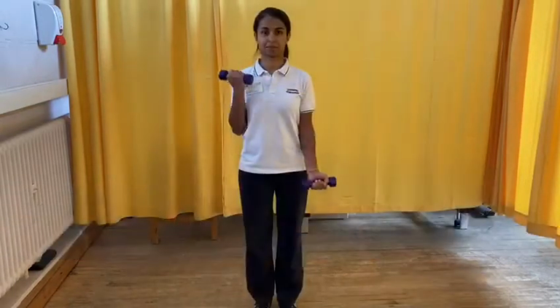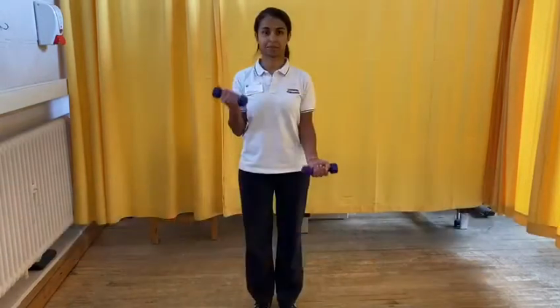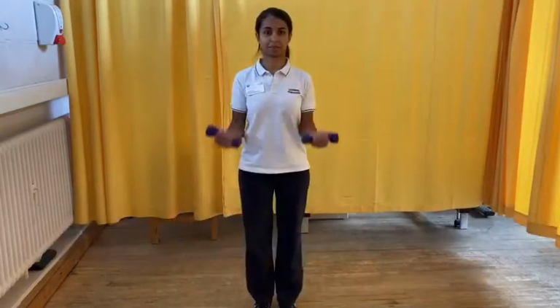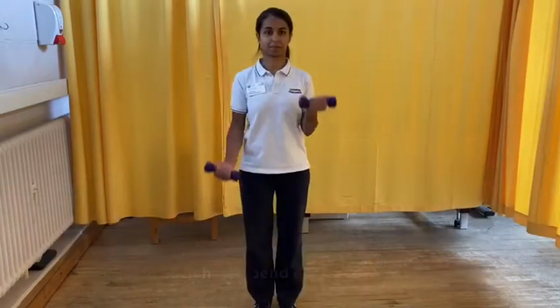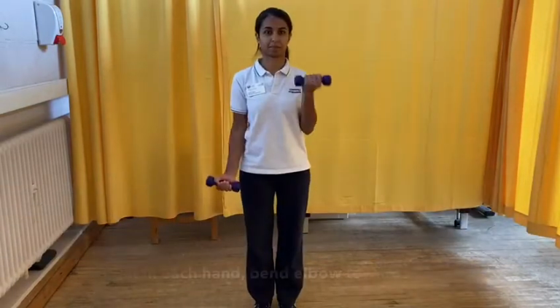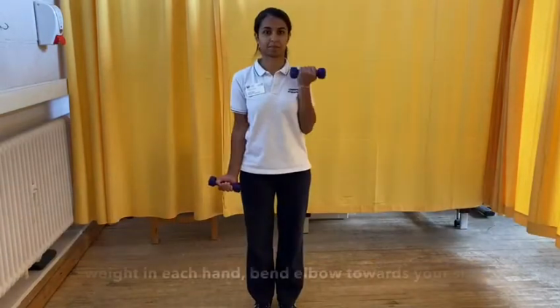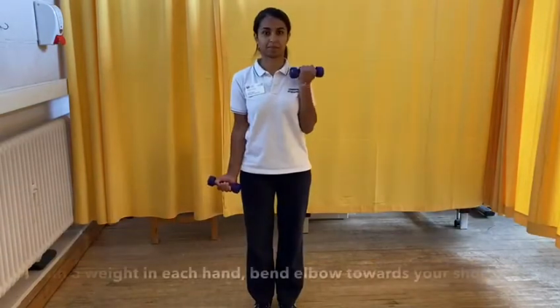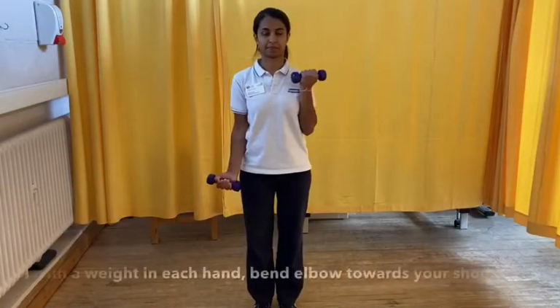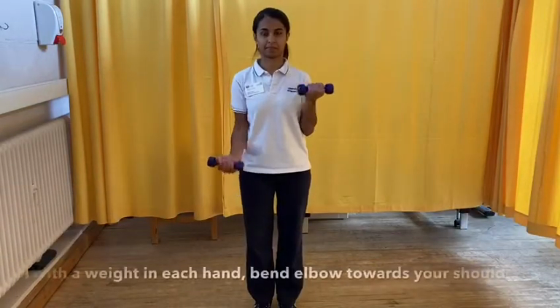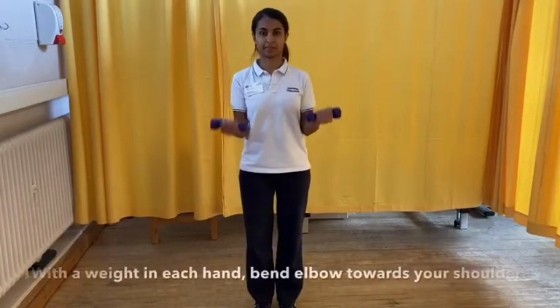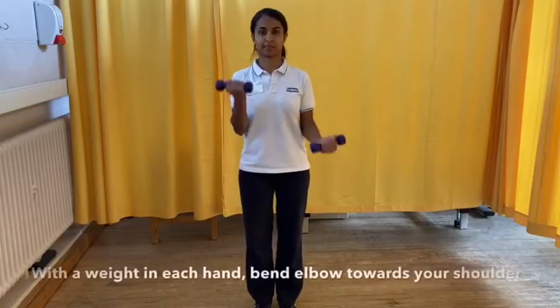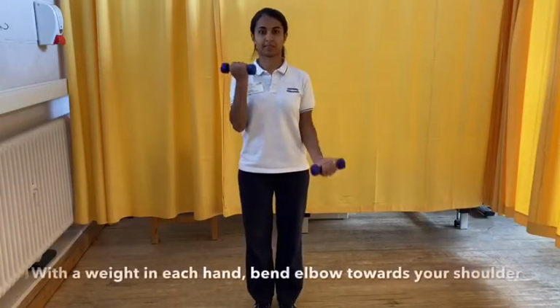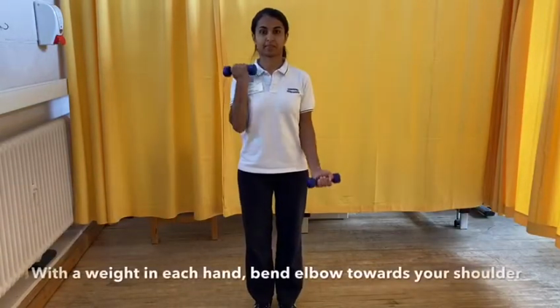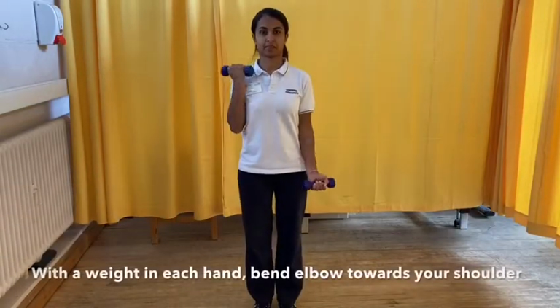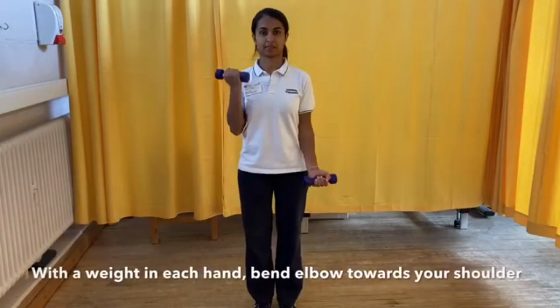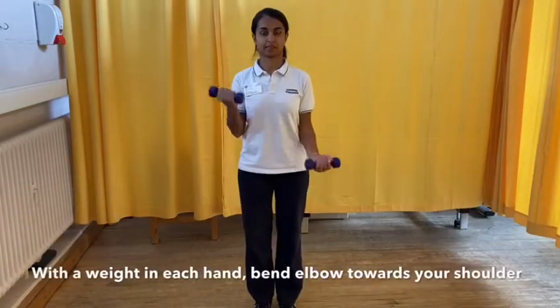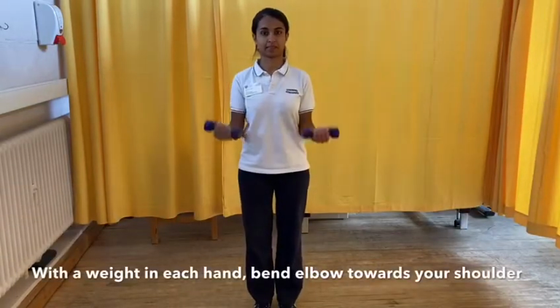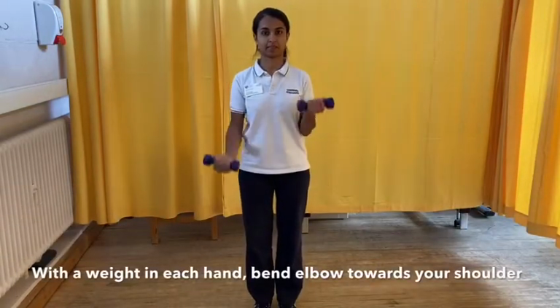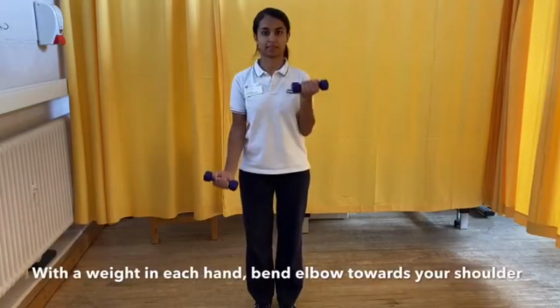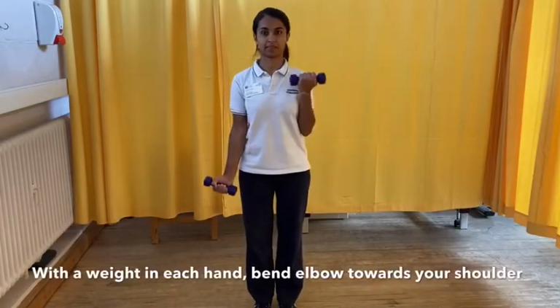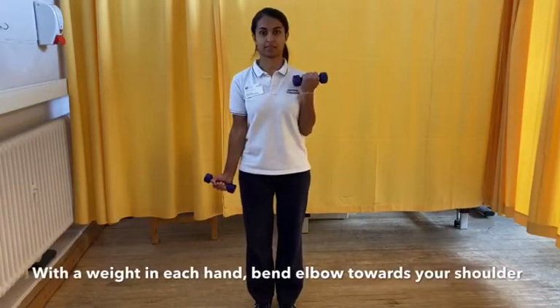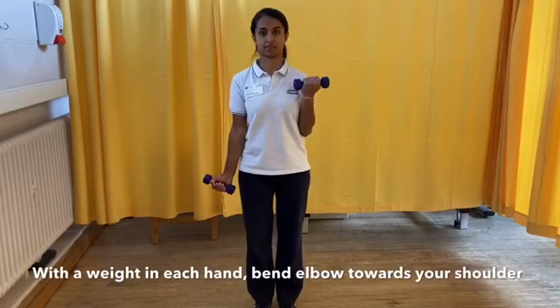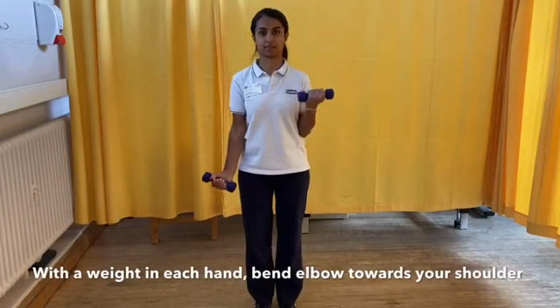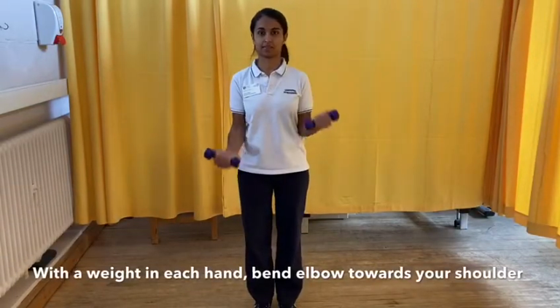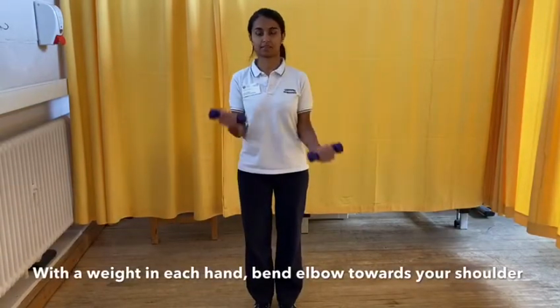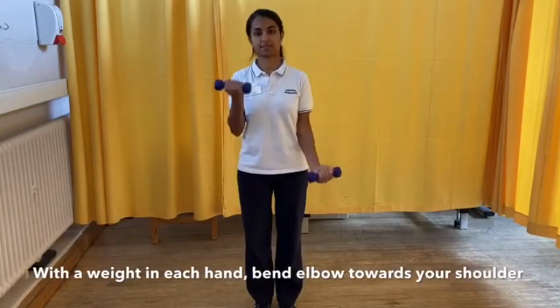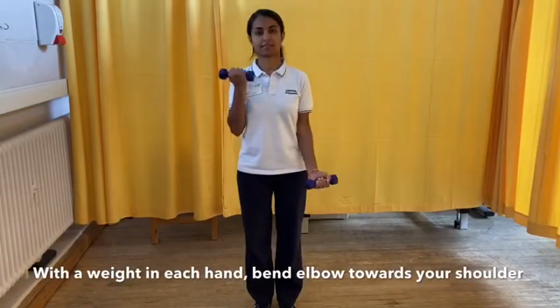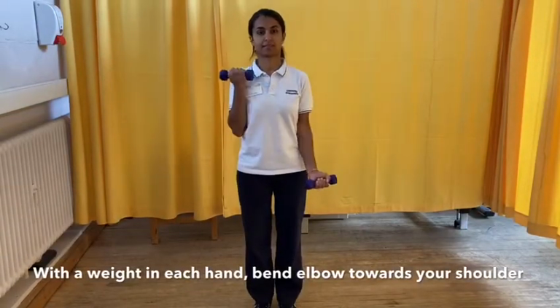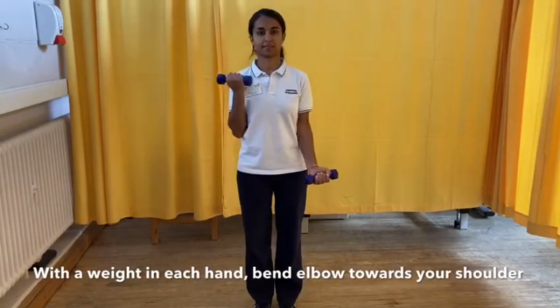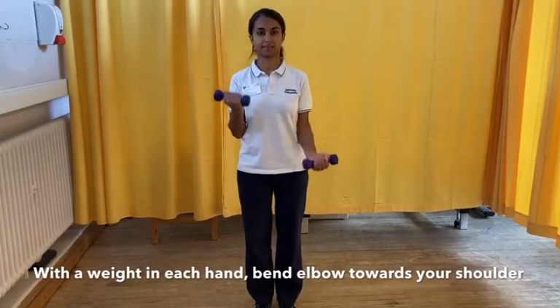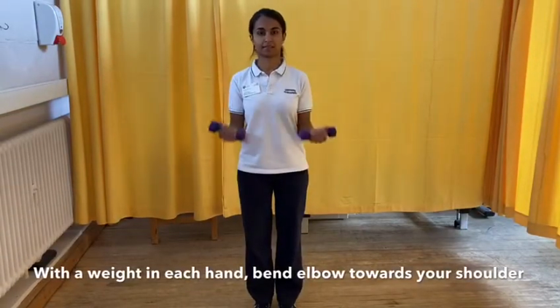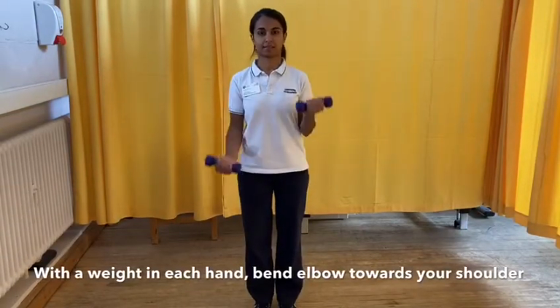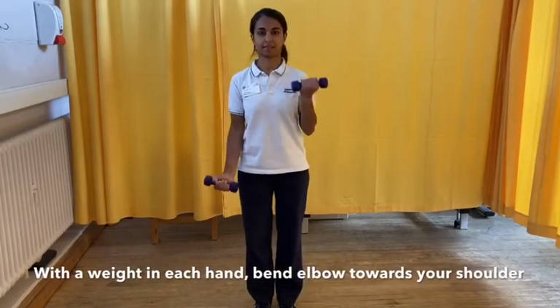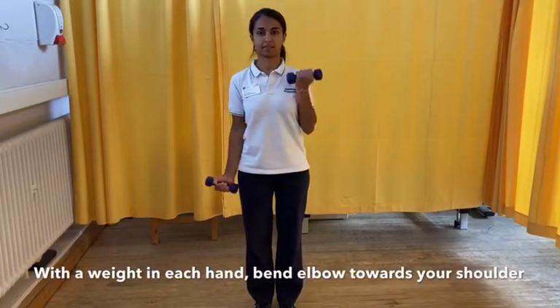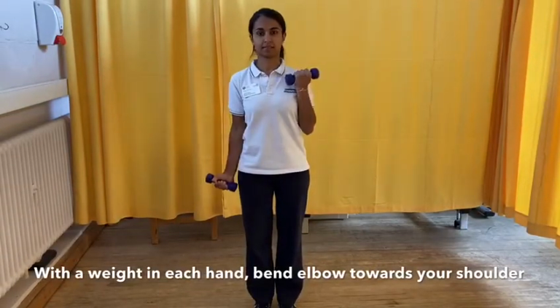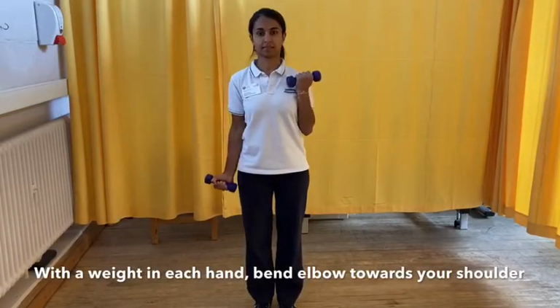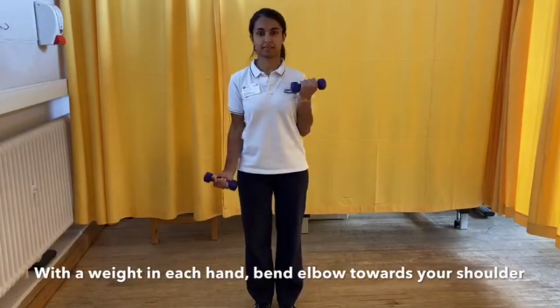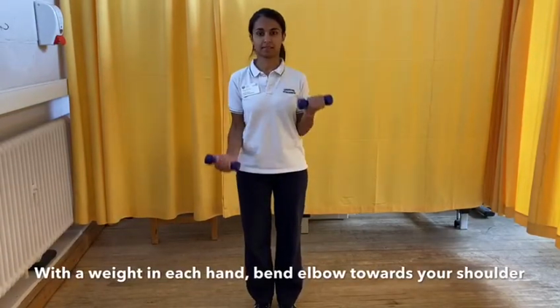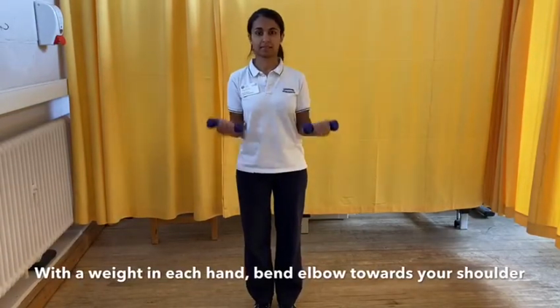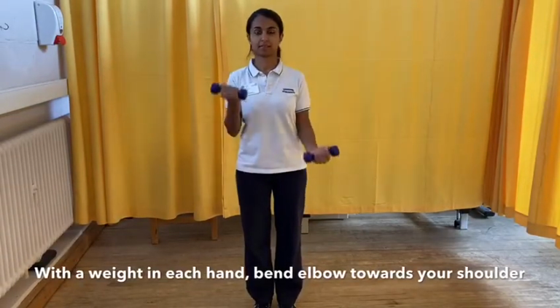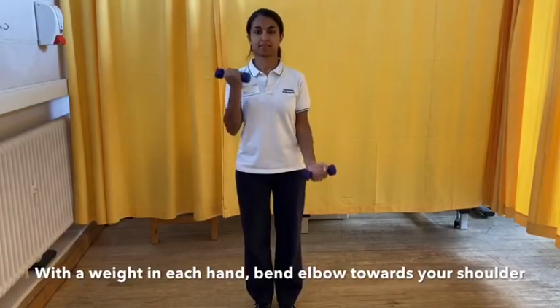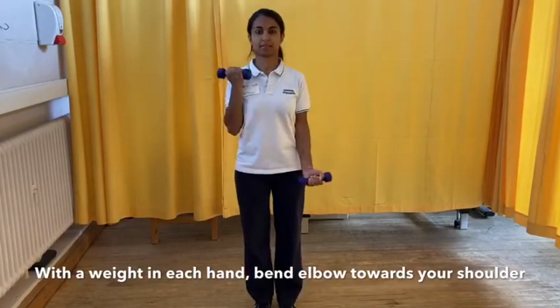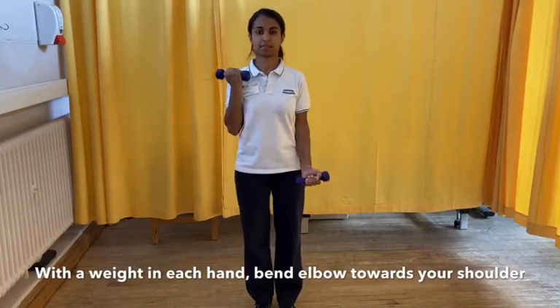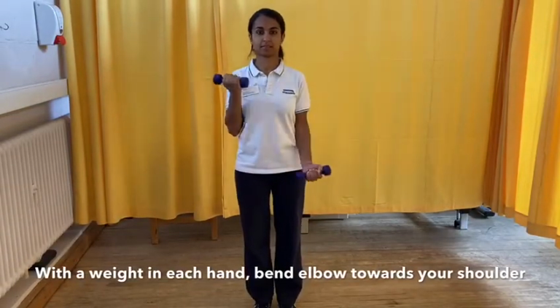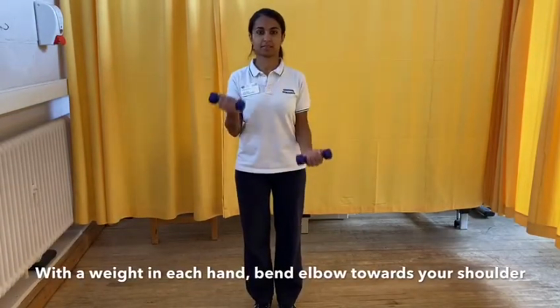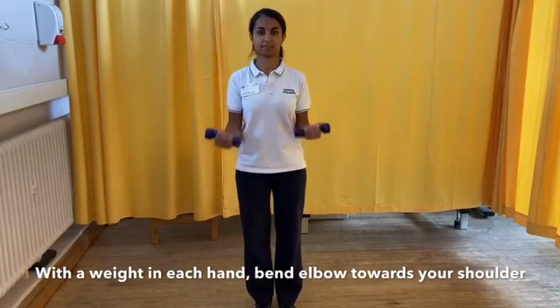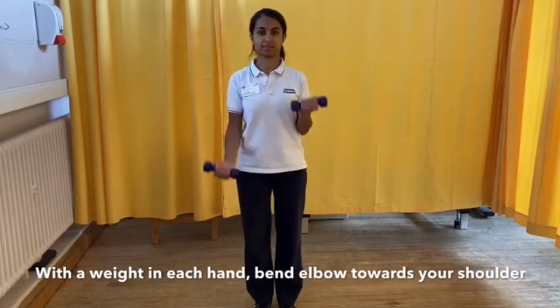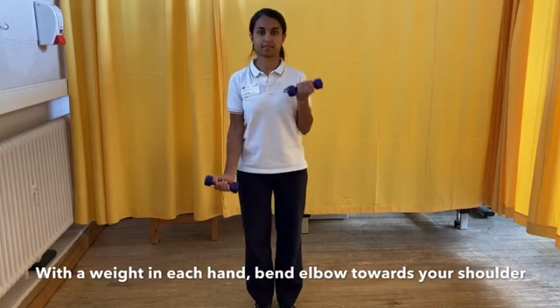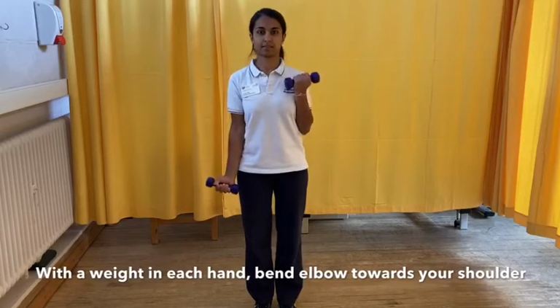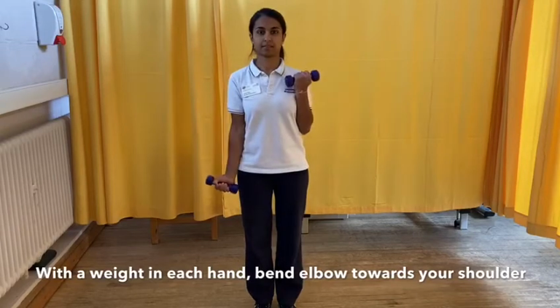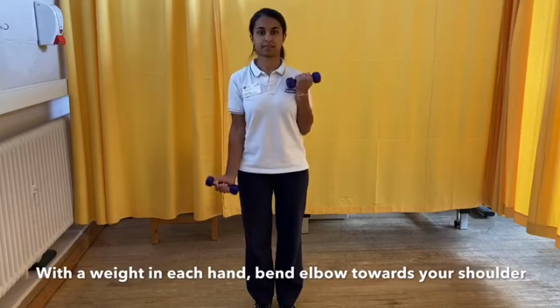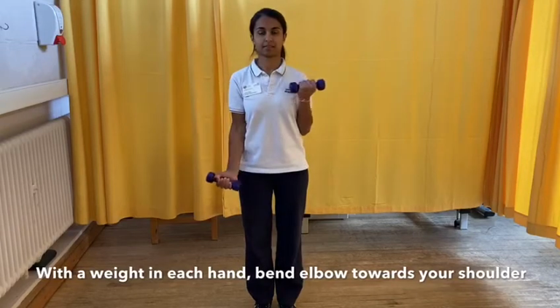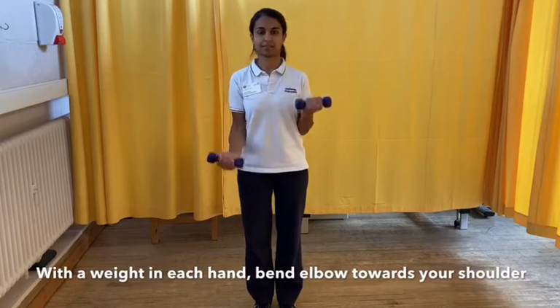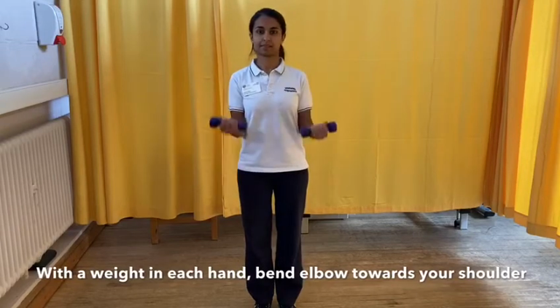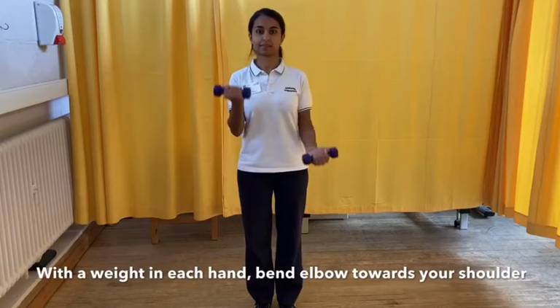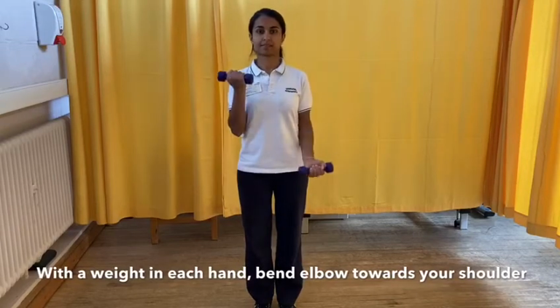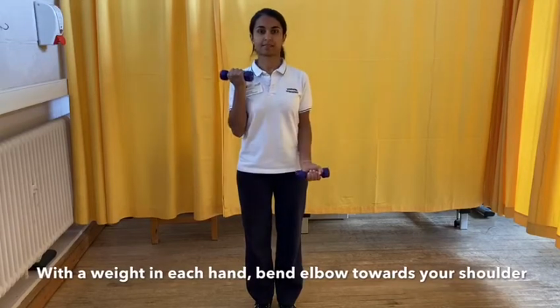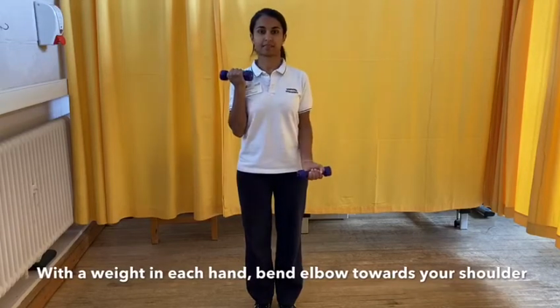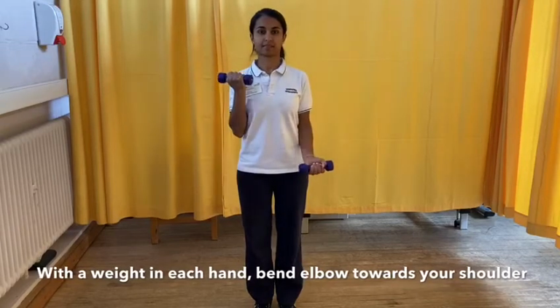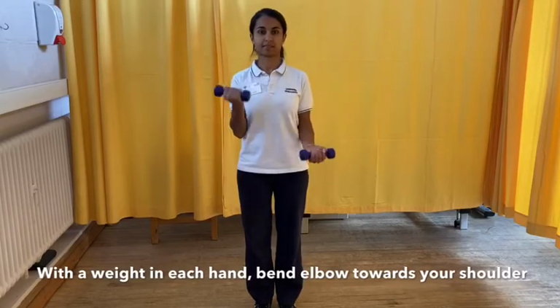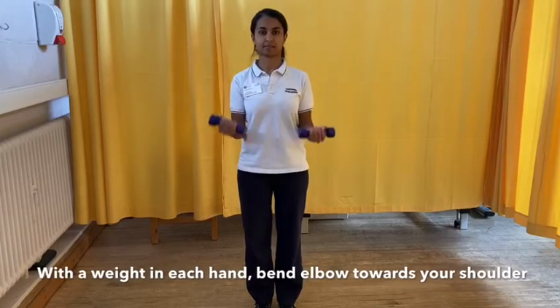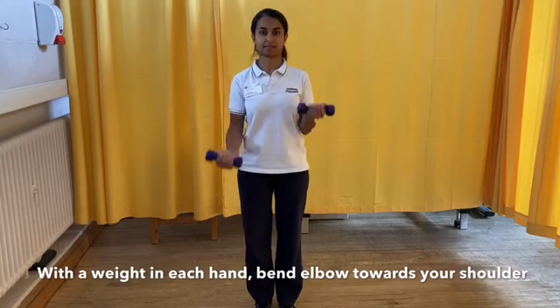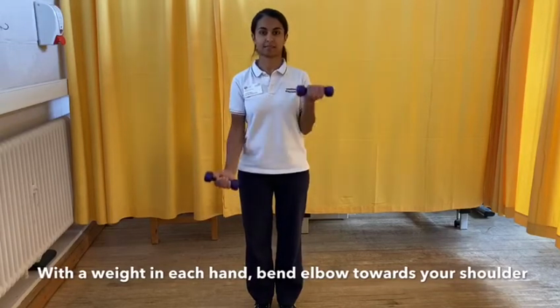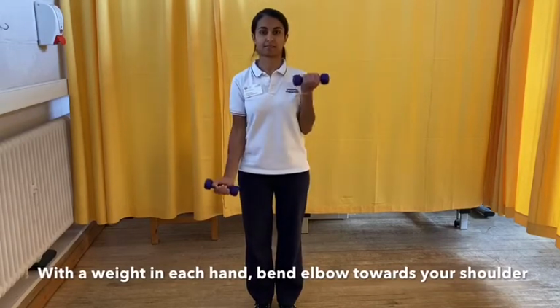Holding onto a weight or a tin of beans in each hand, bicep curl towards your shoulder, repeating right to left.